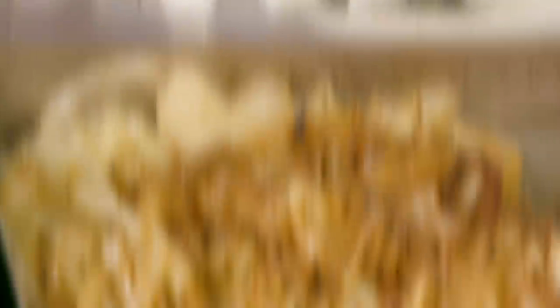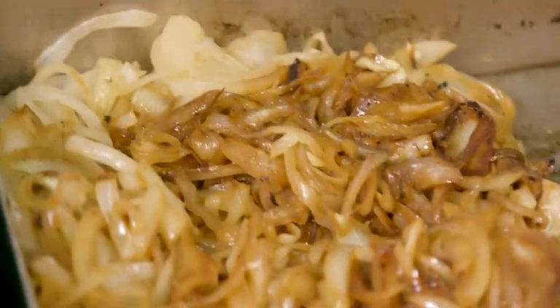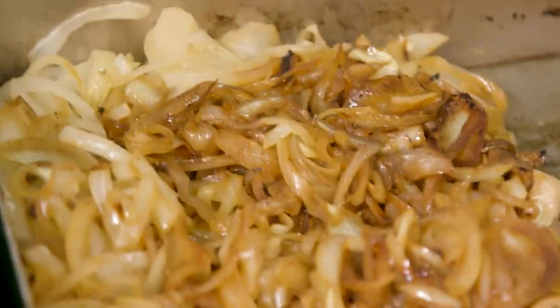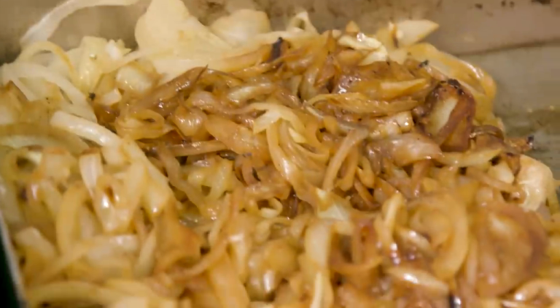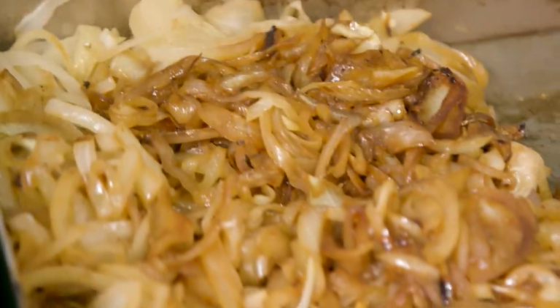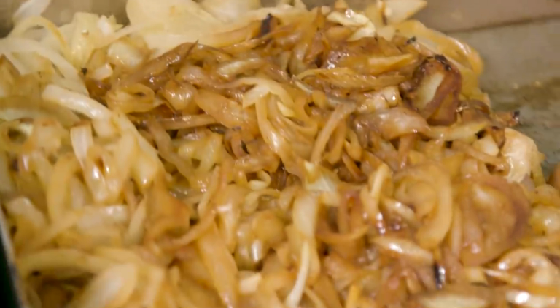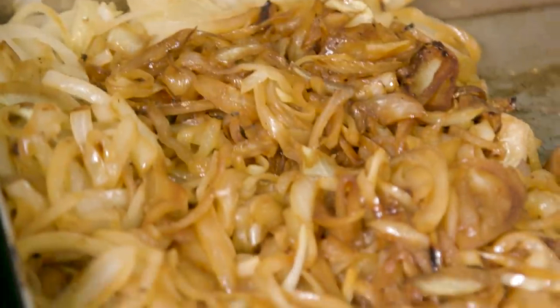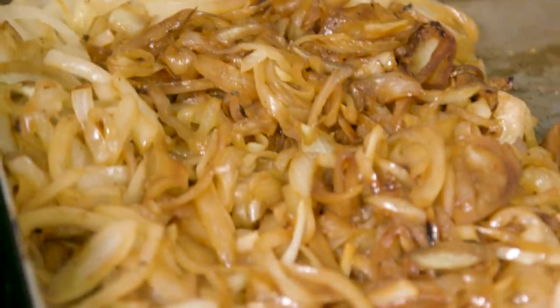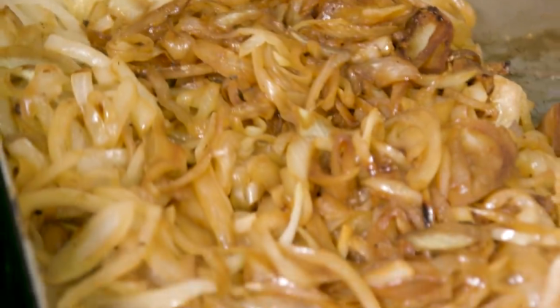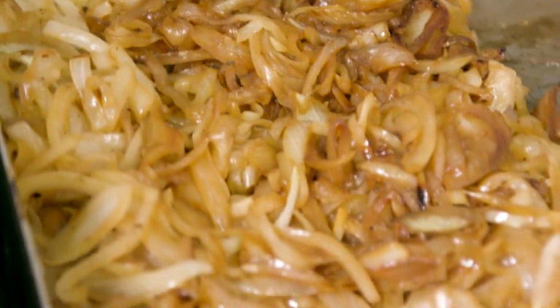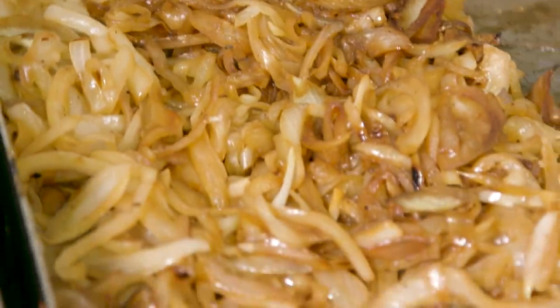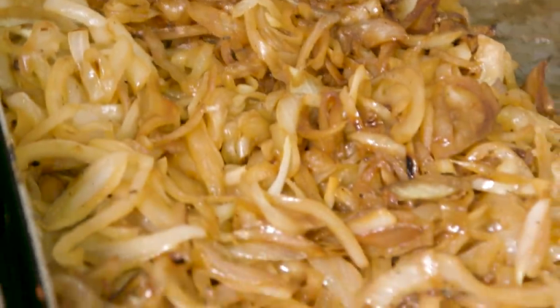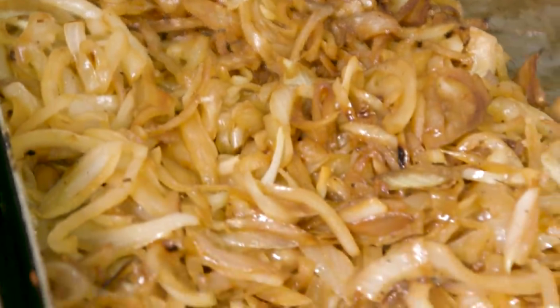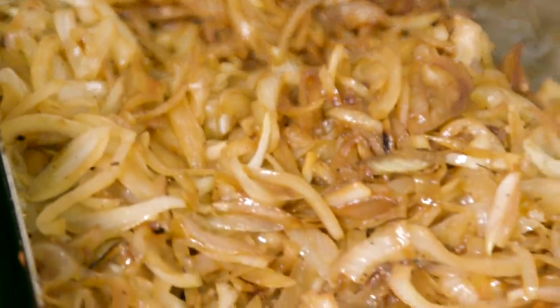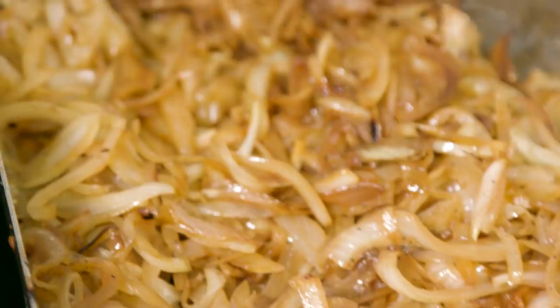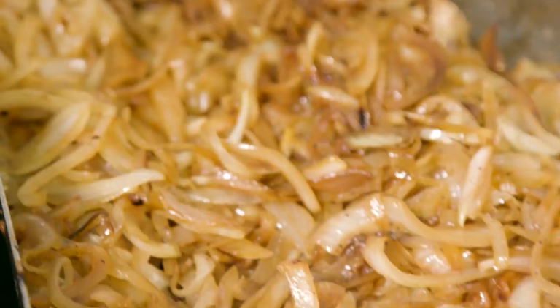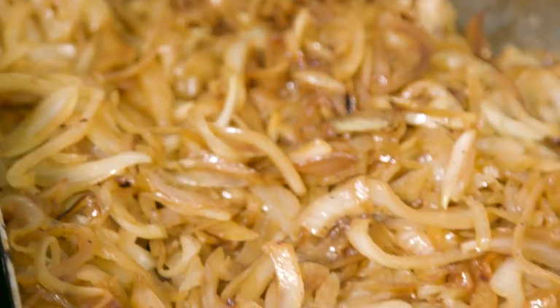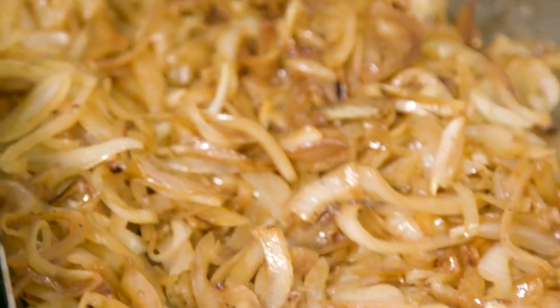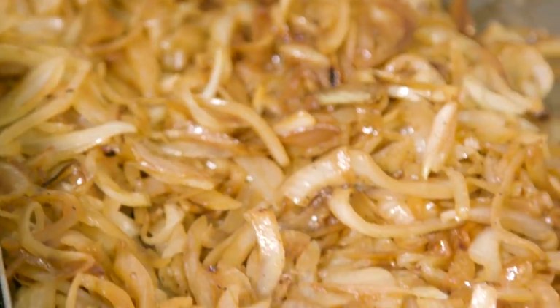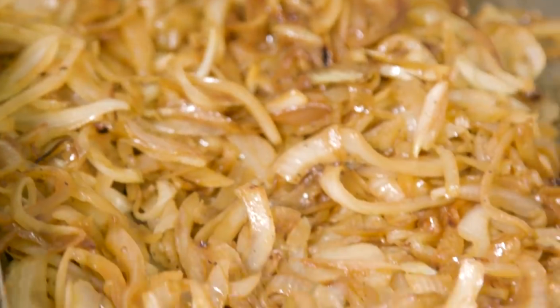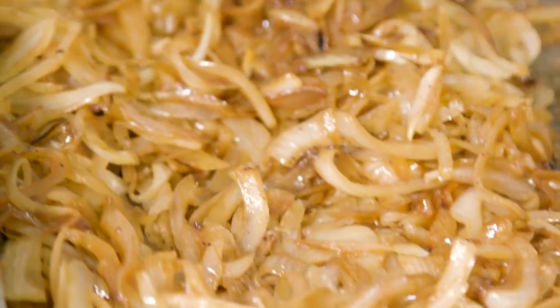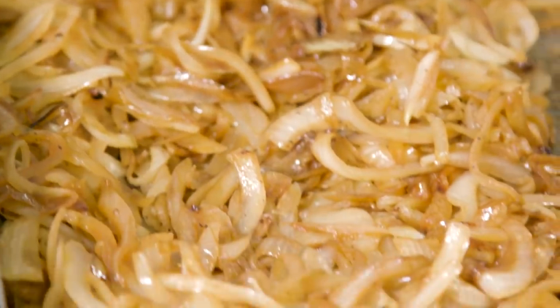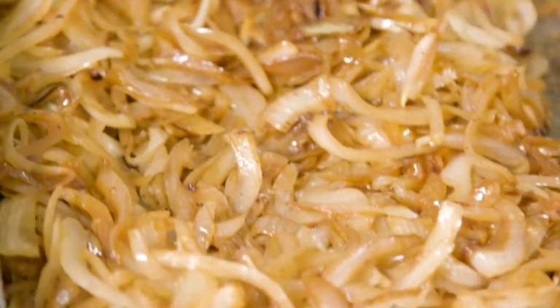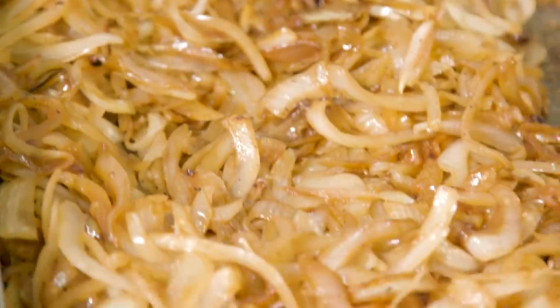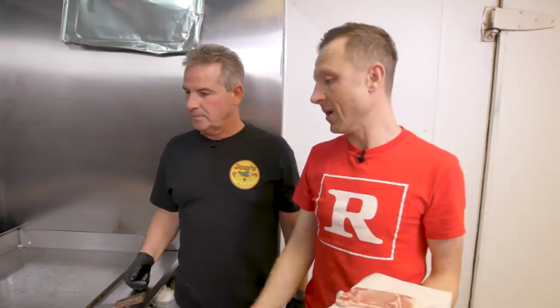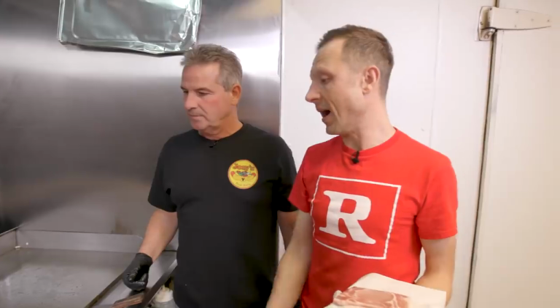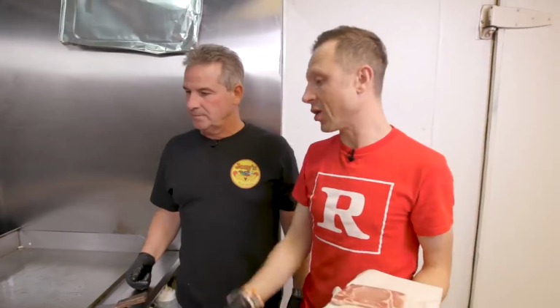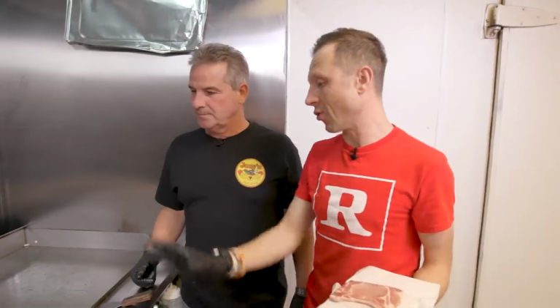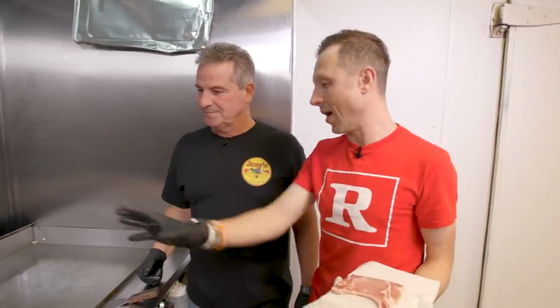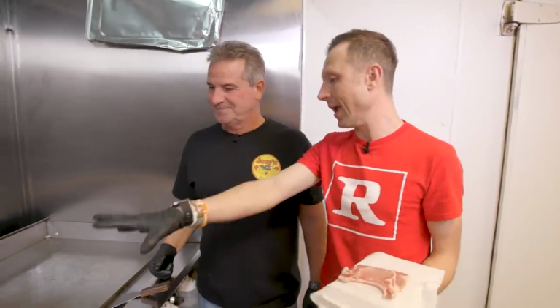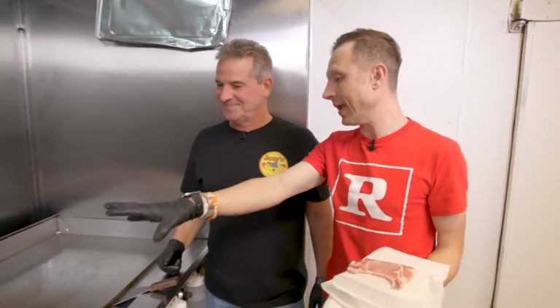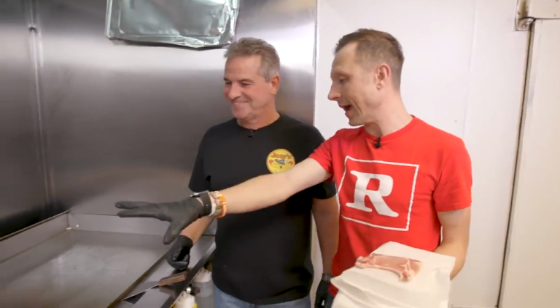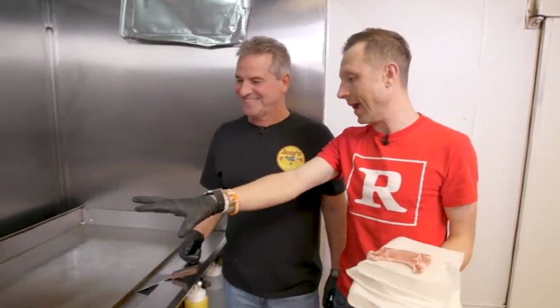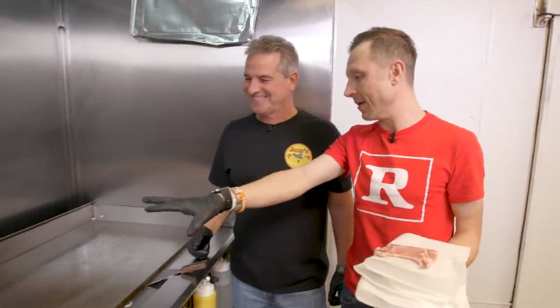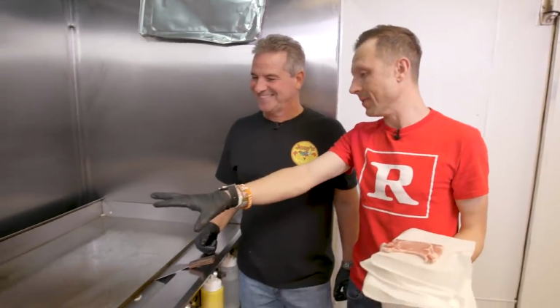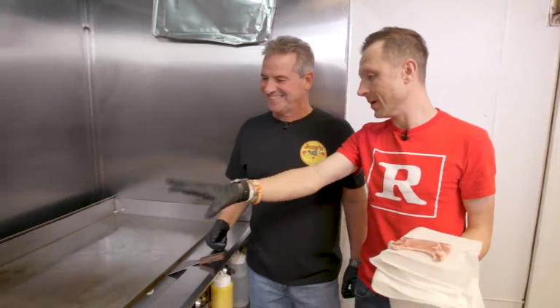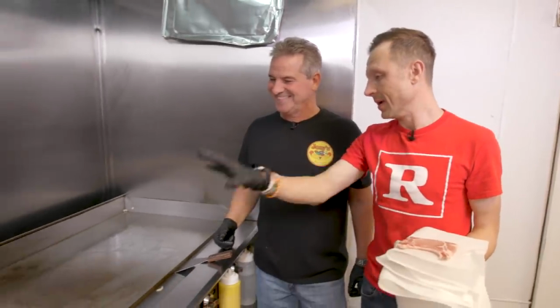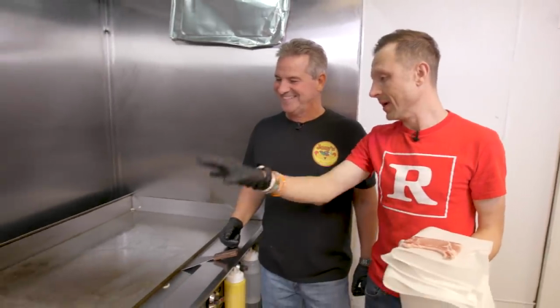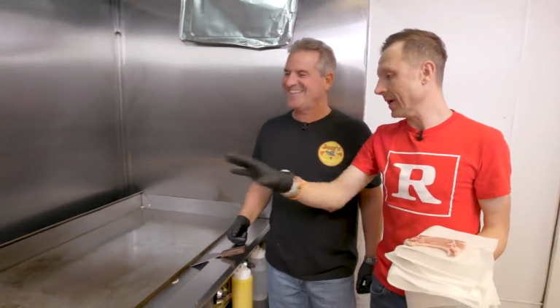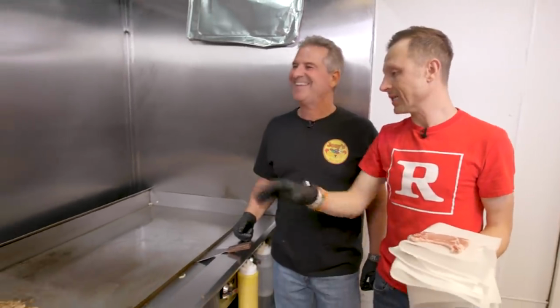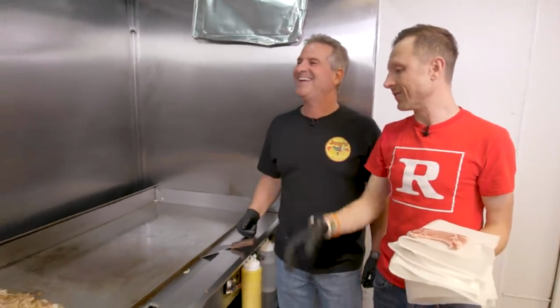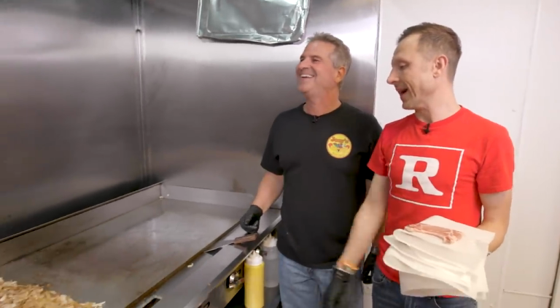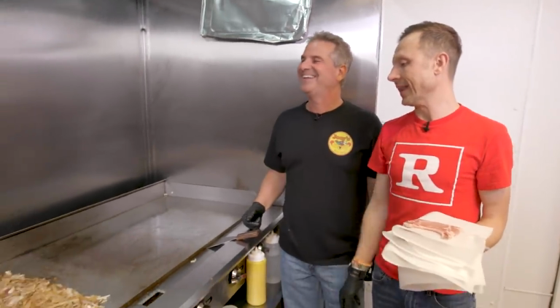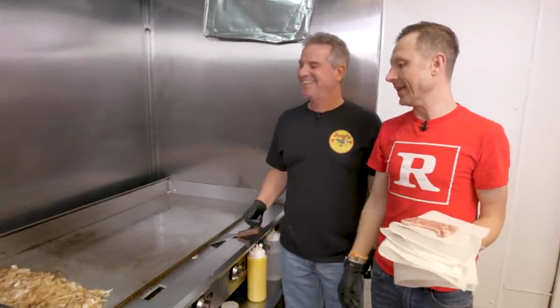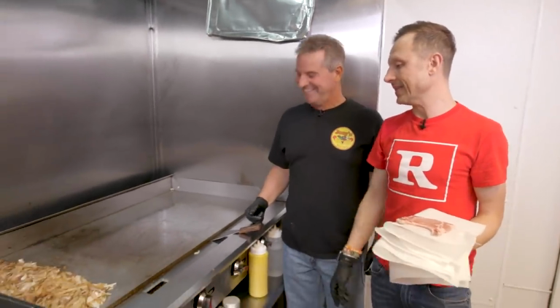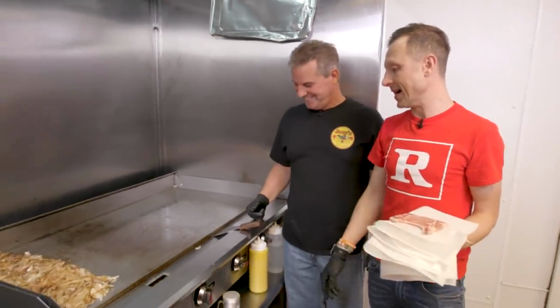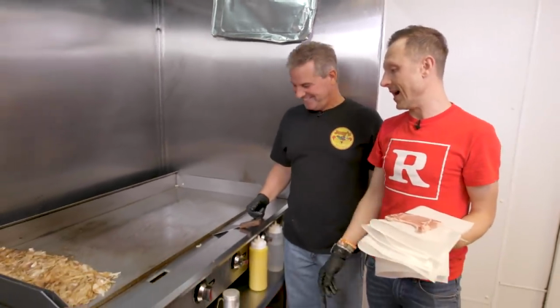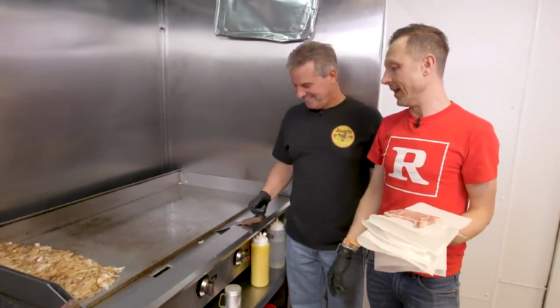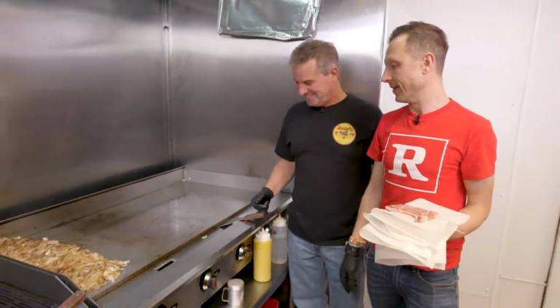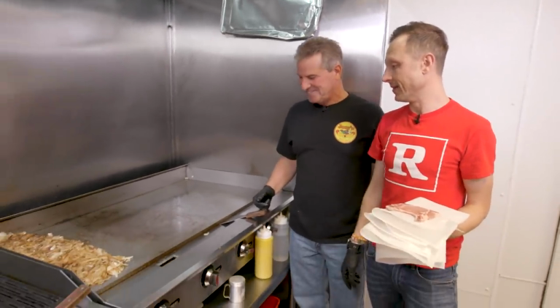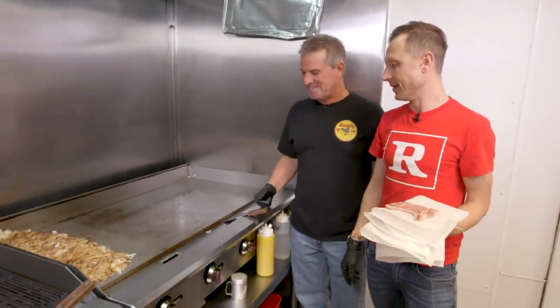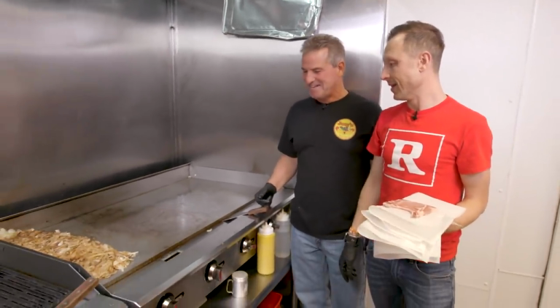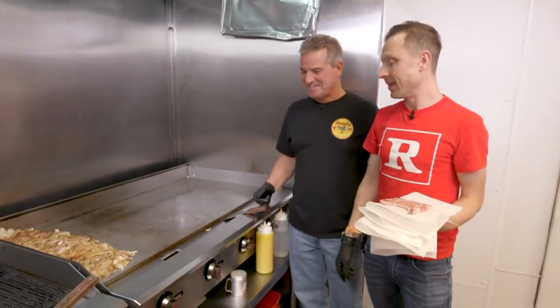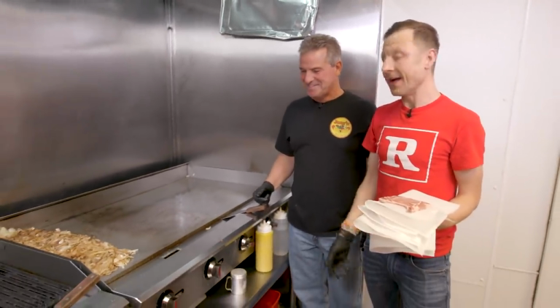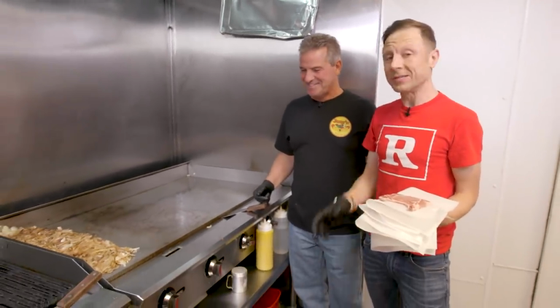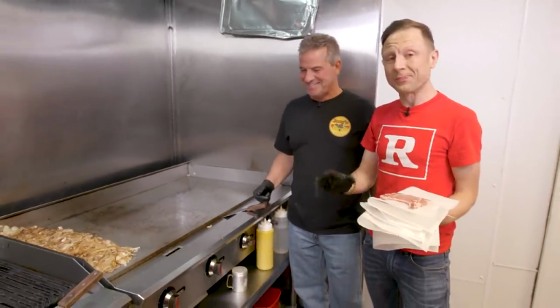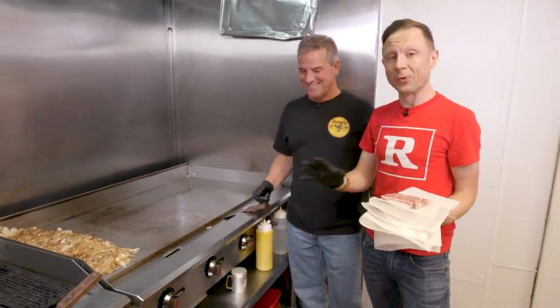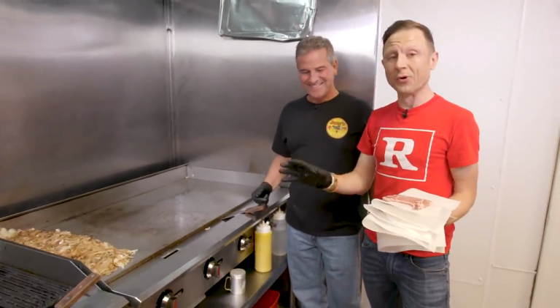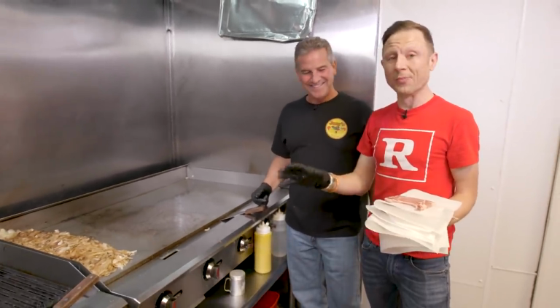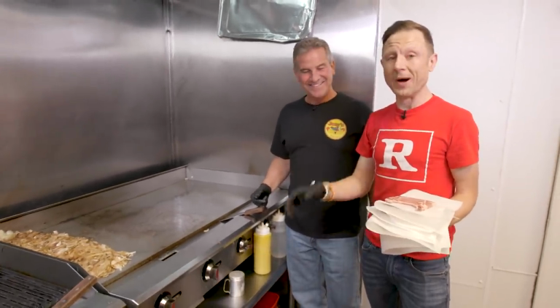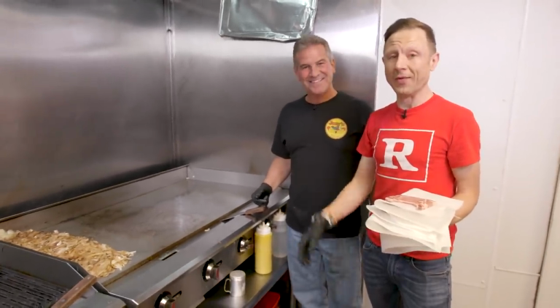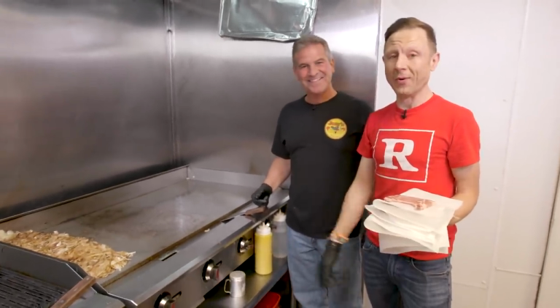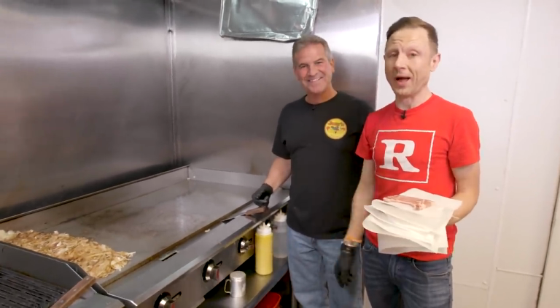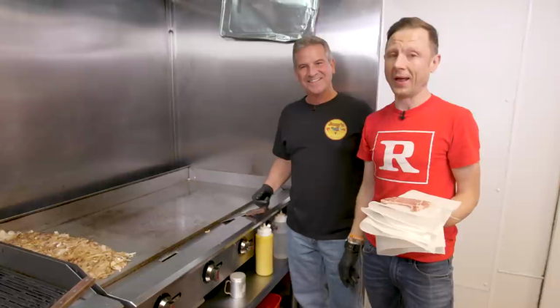So our onions — our tear game, our crying game — is finally done. Yes. That was brutal, by the way.